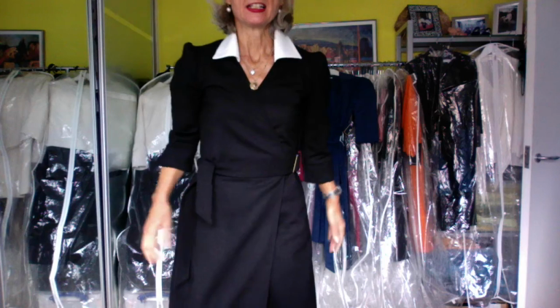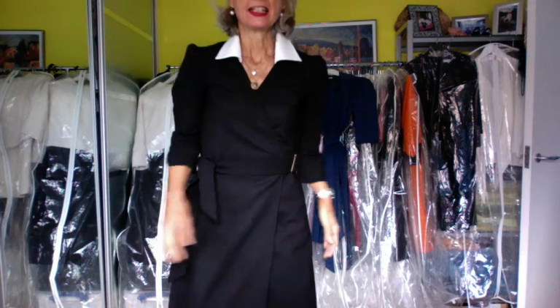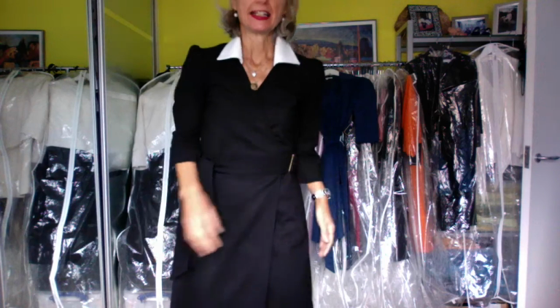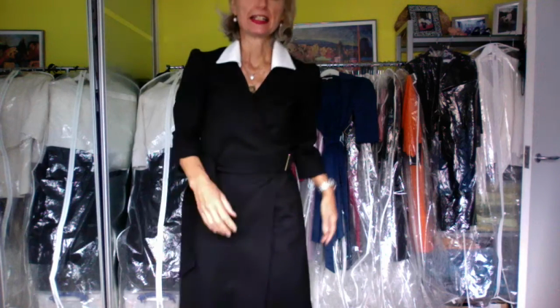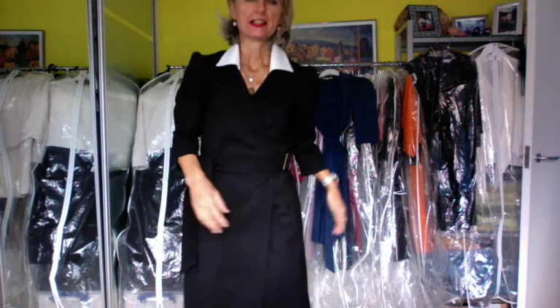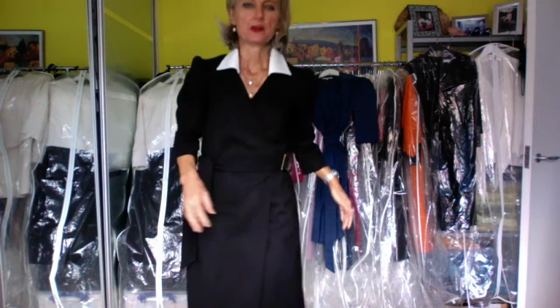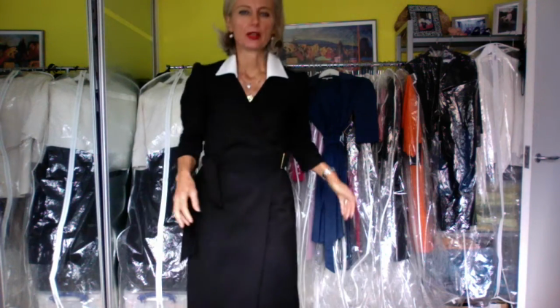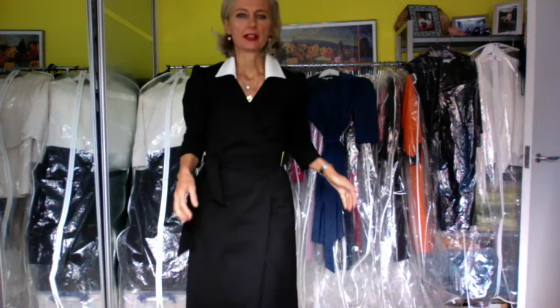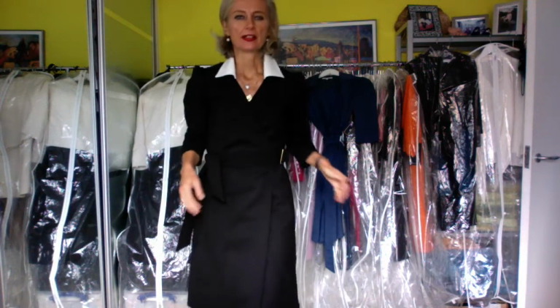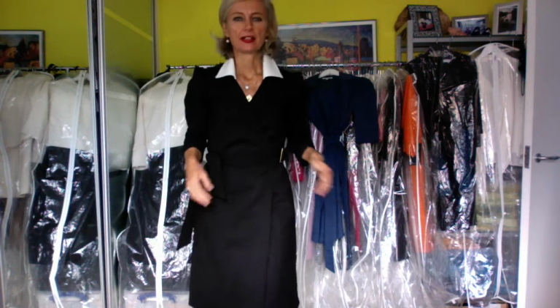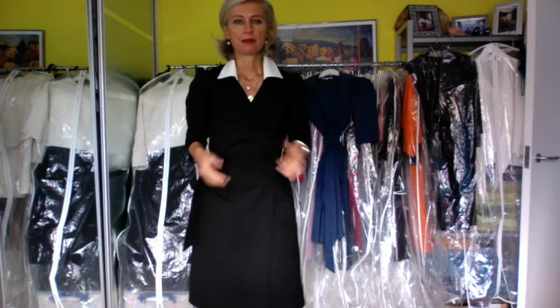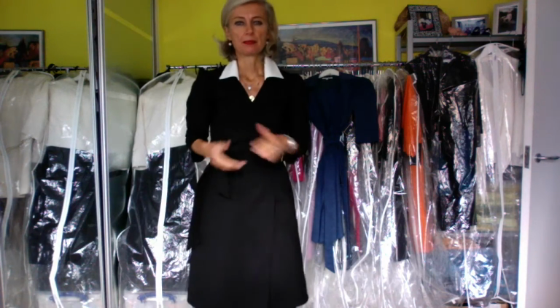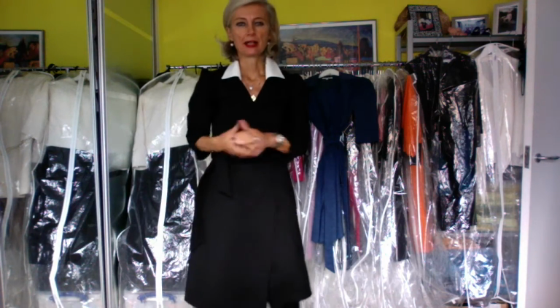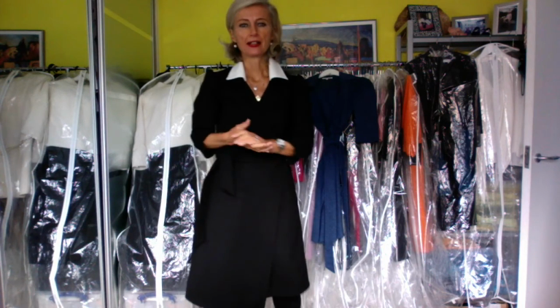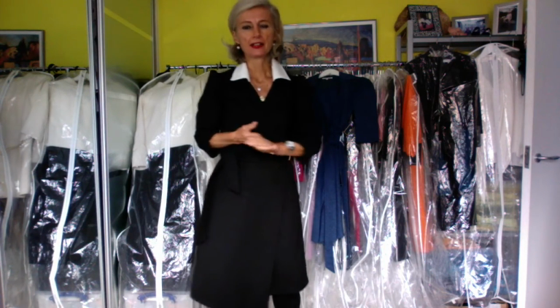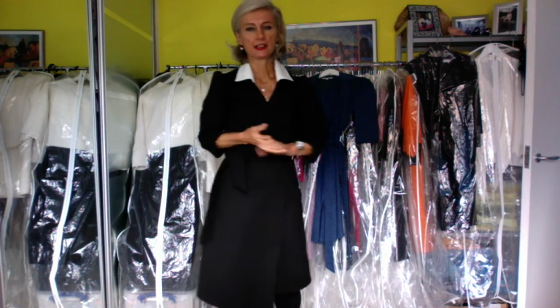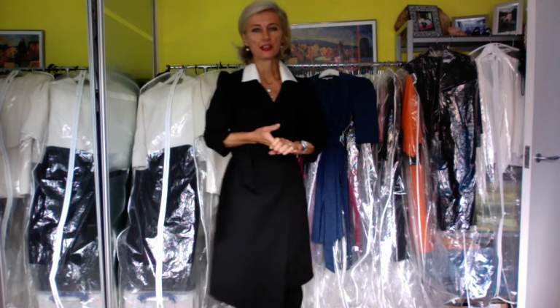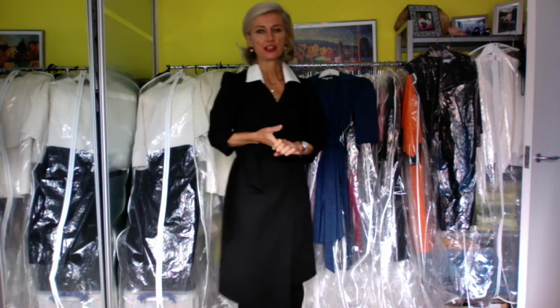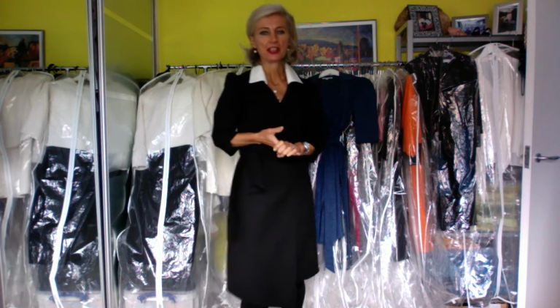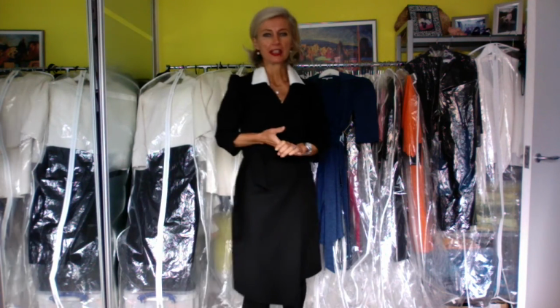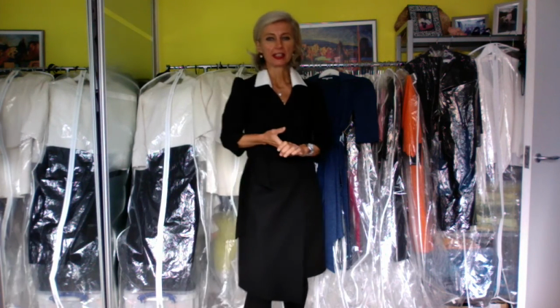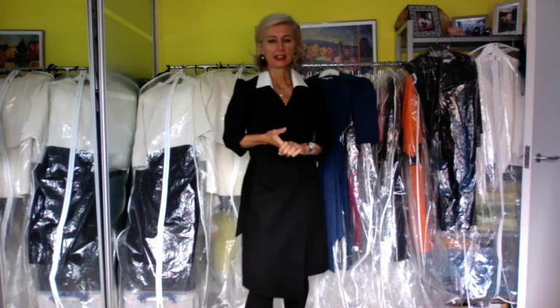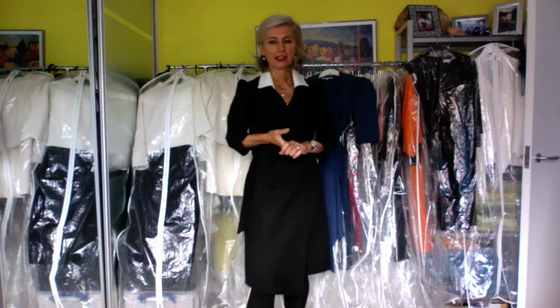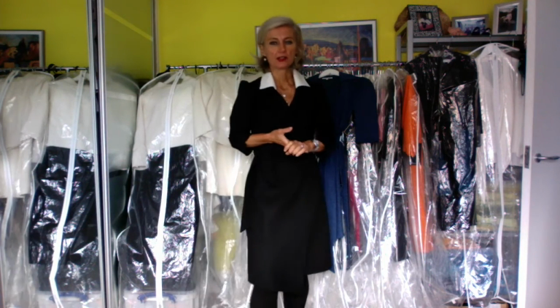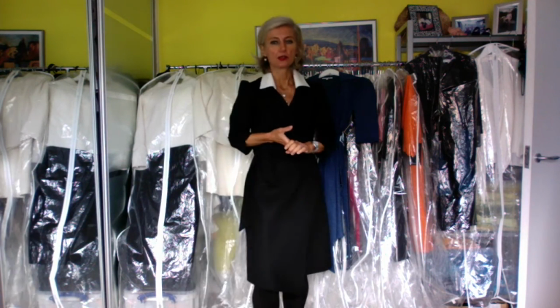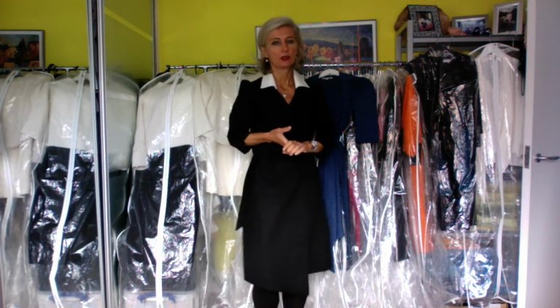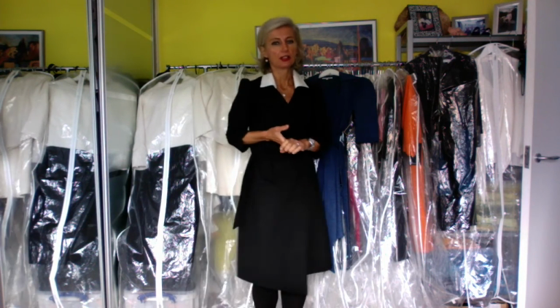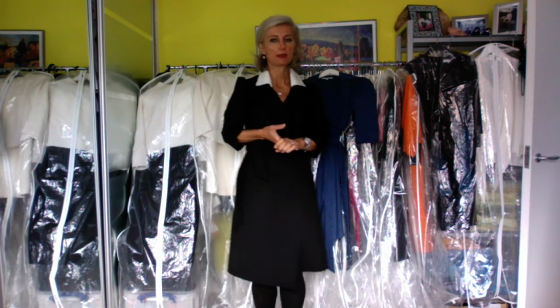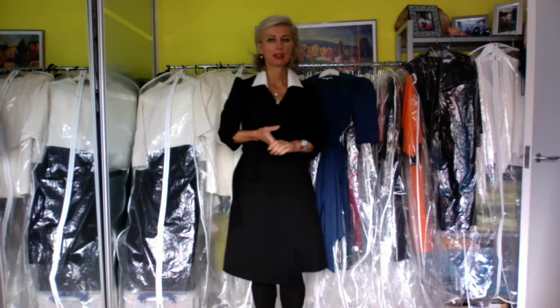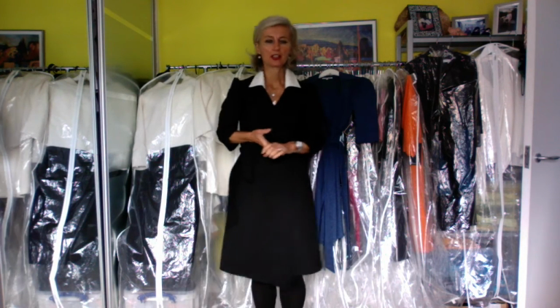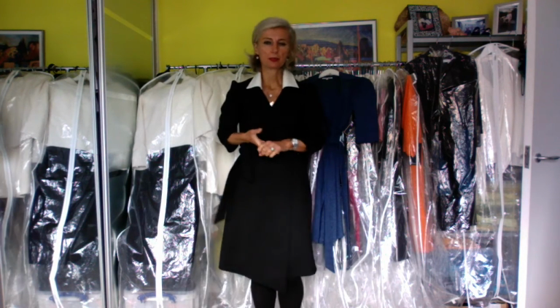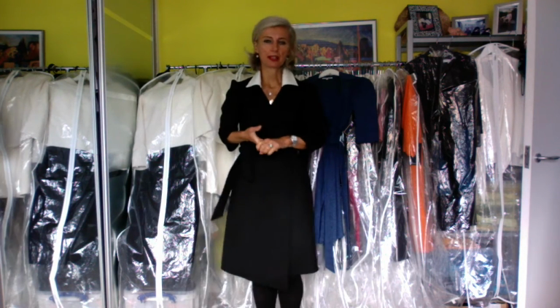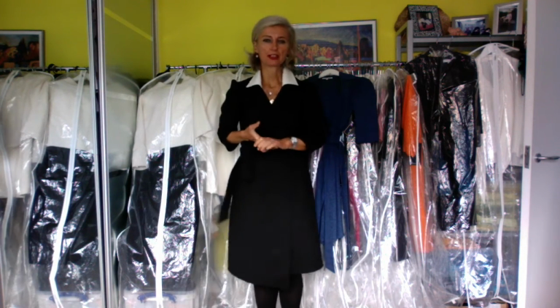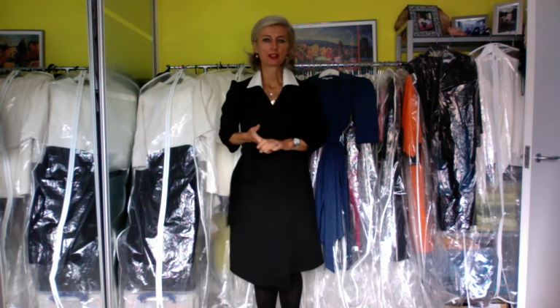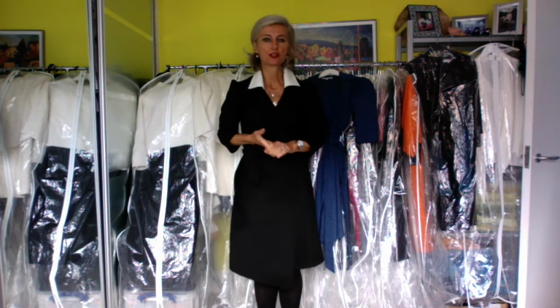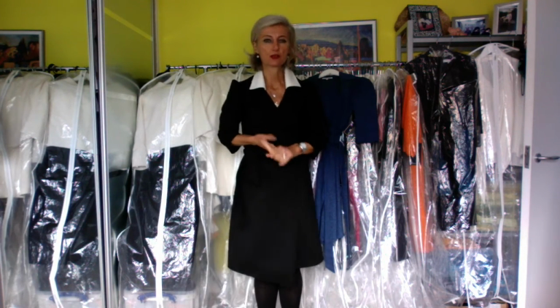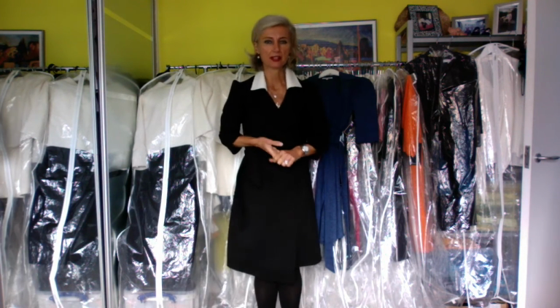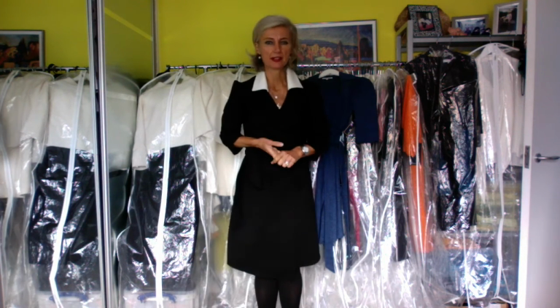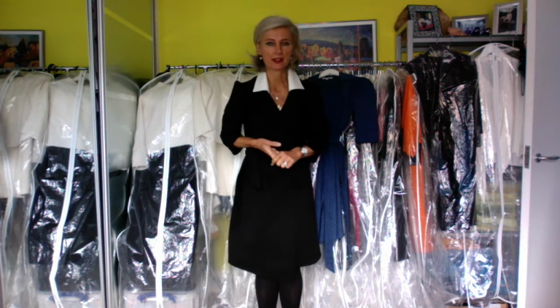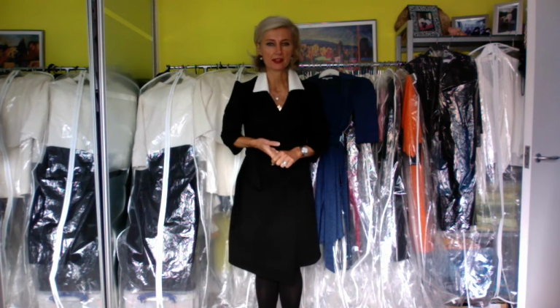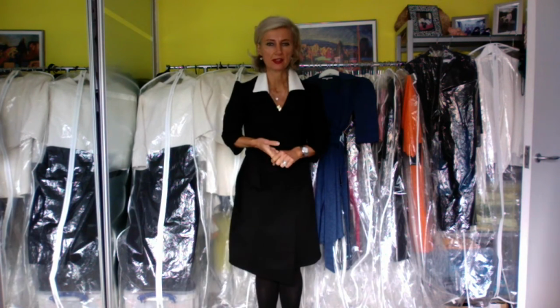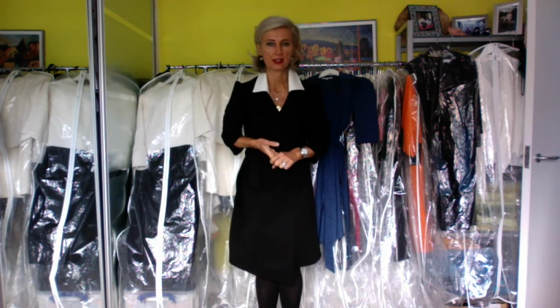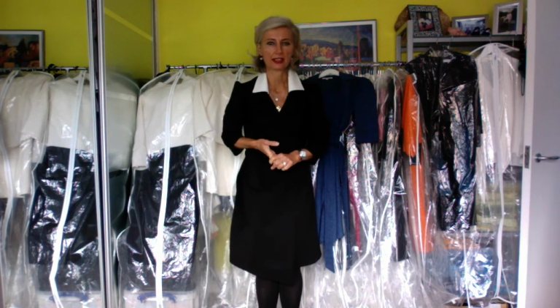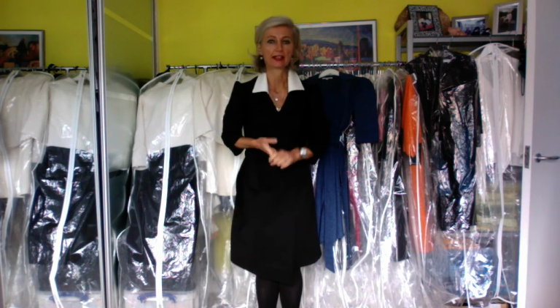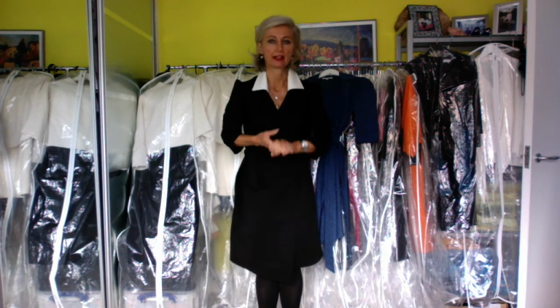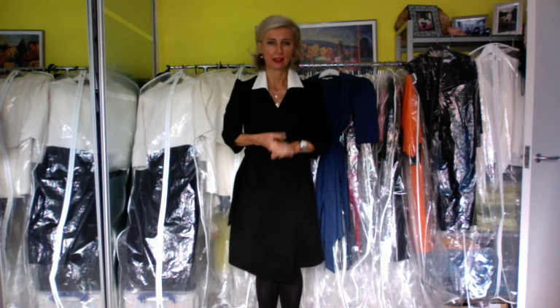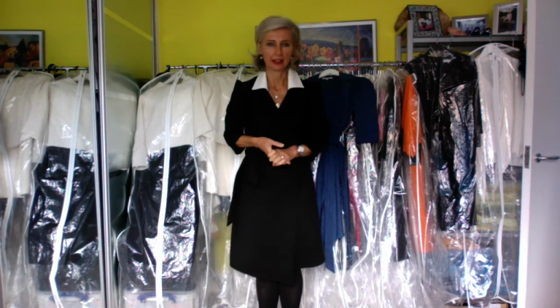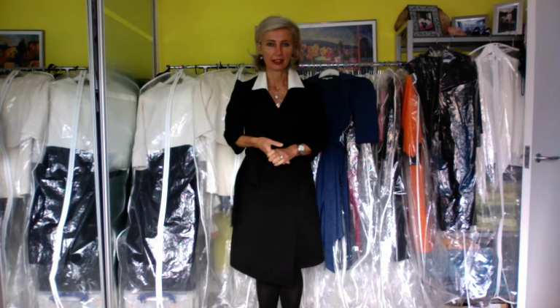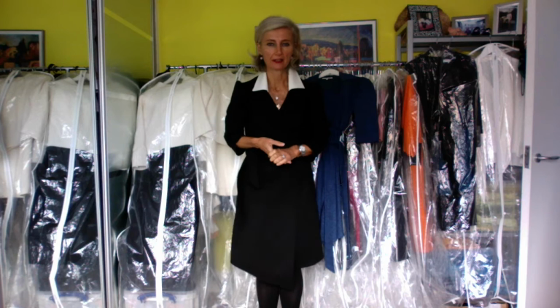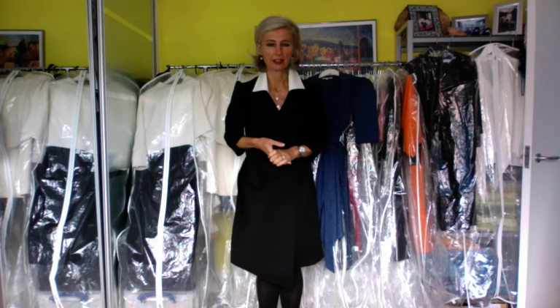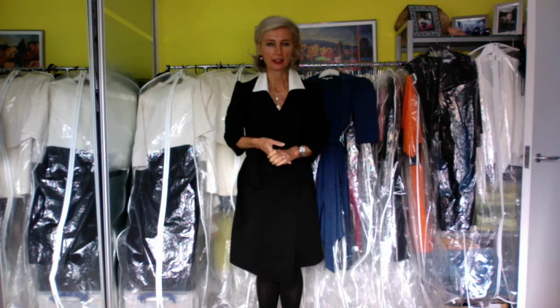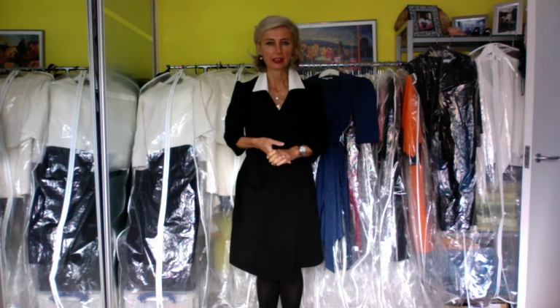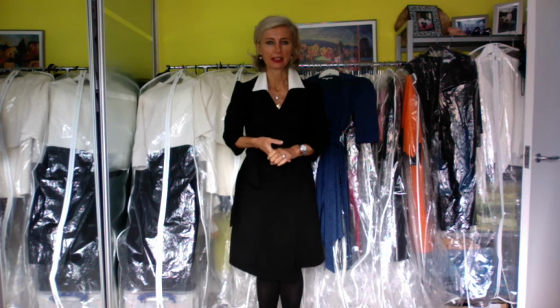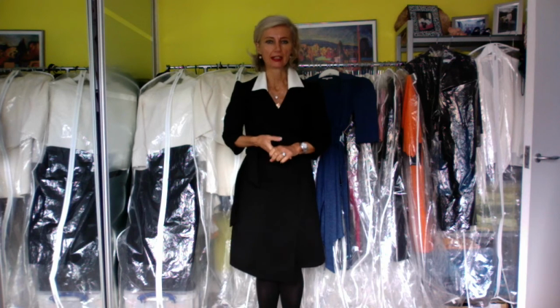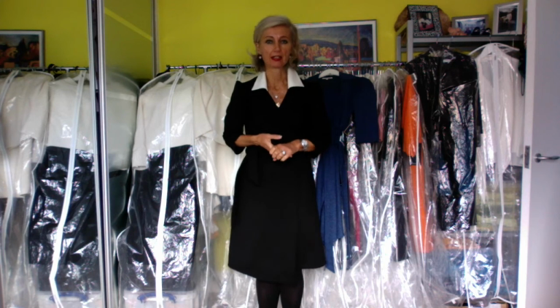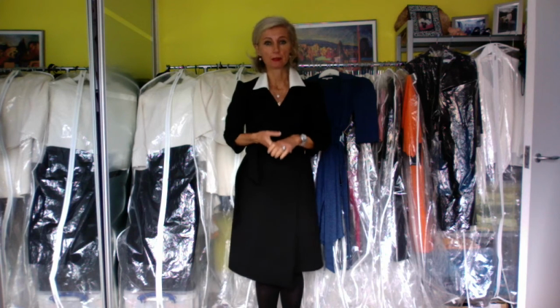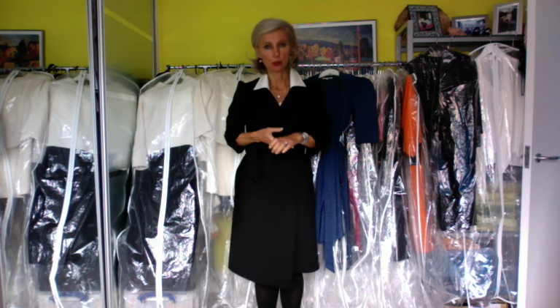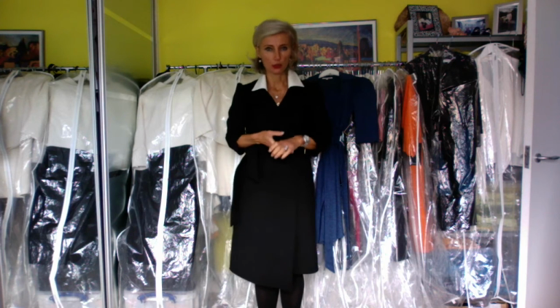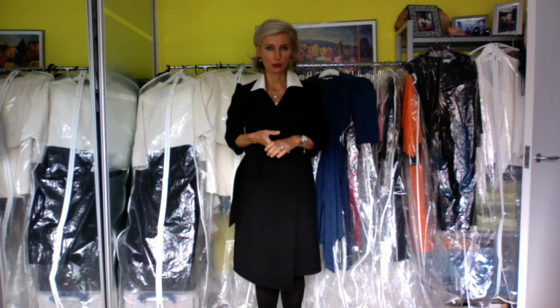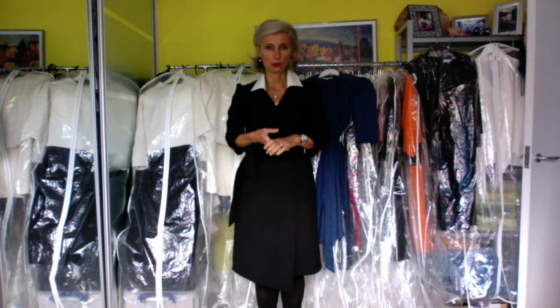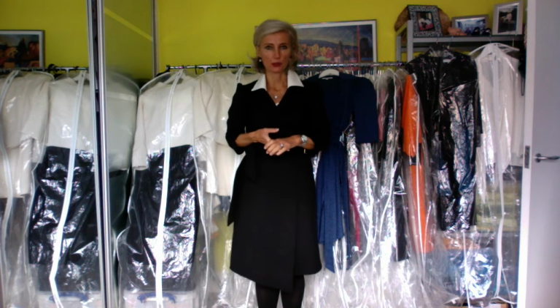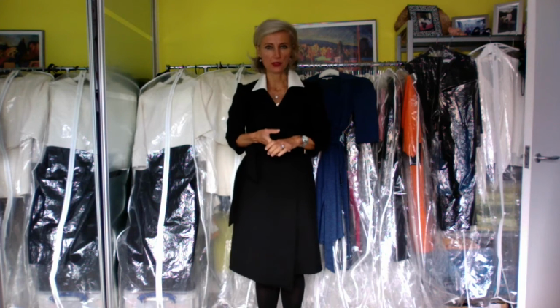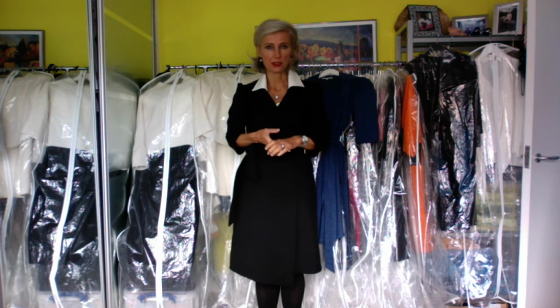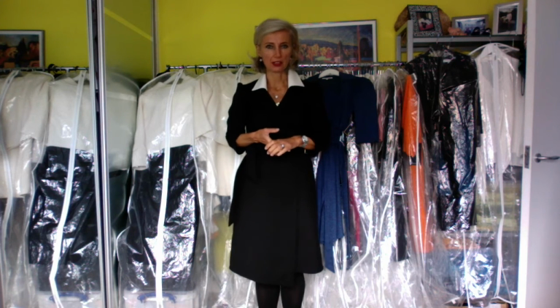Ladies, welcome back. Today it's all about my new dress design, Aiva, in a monochrome style.